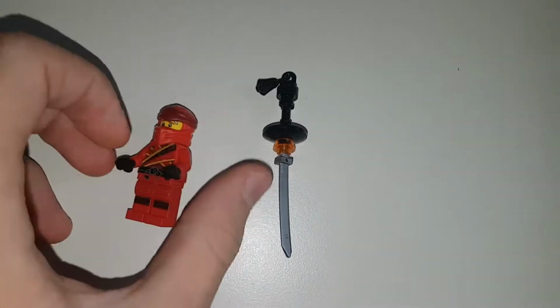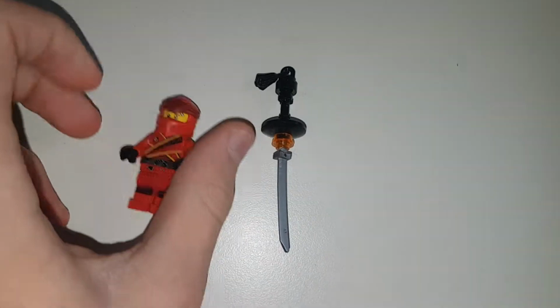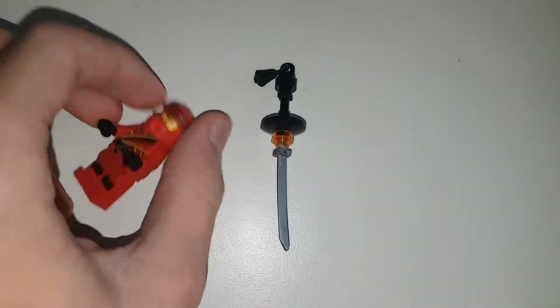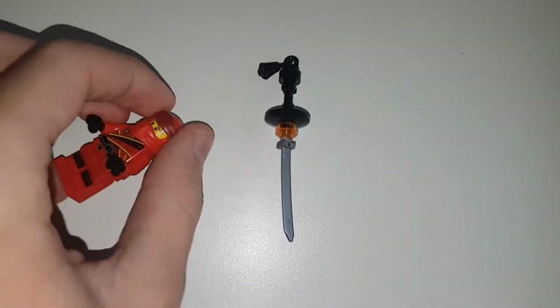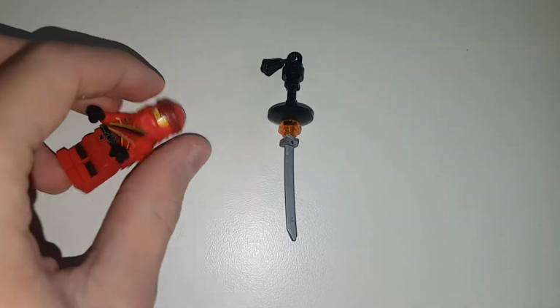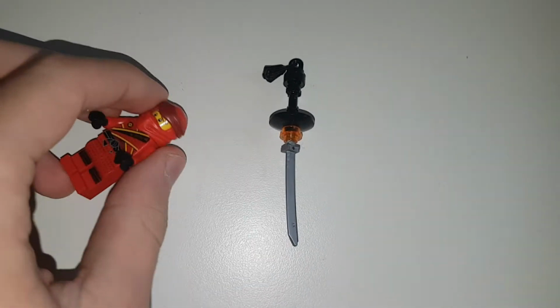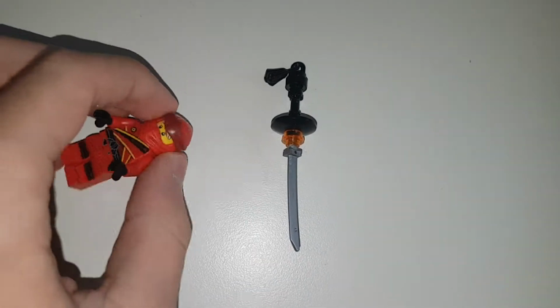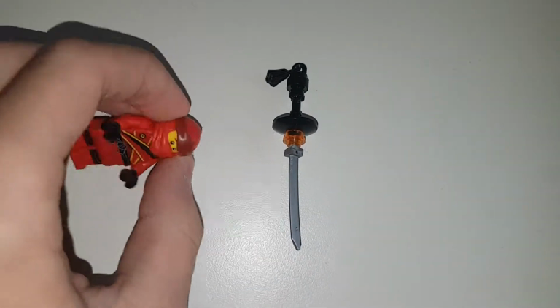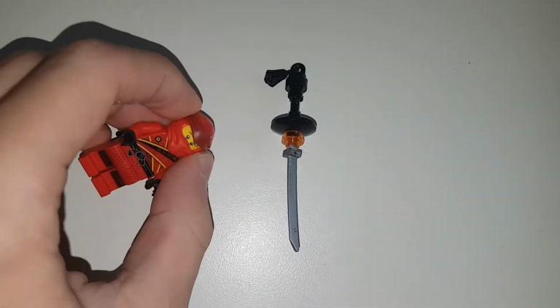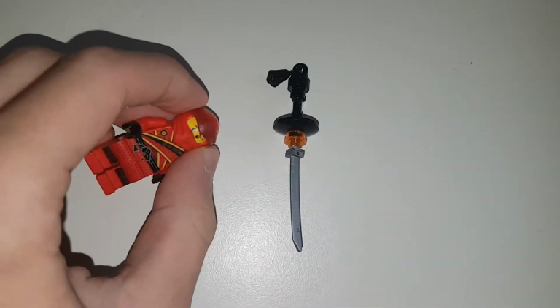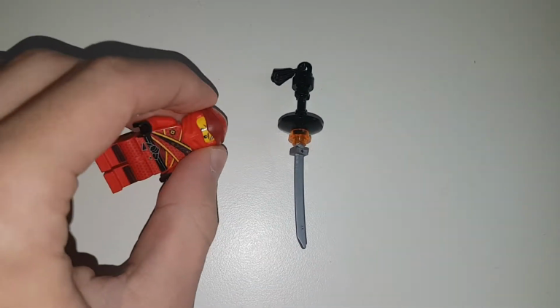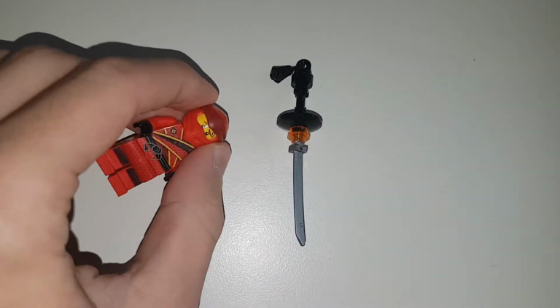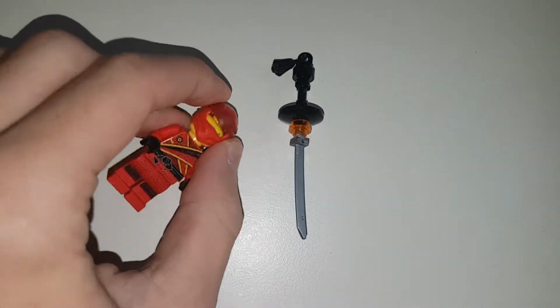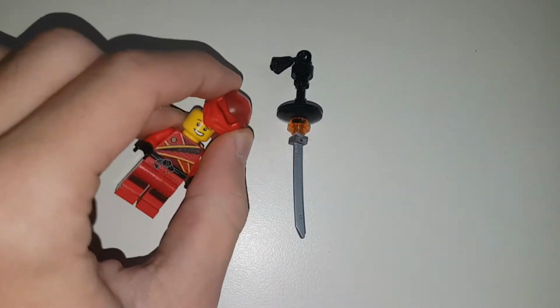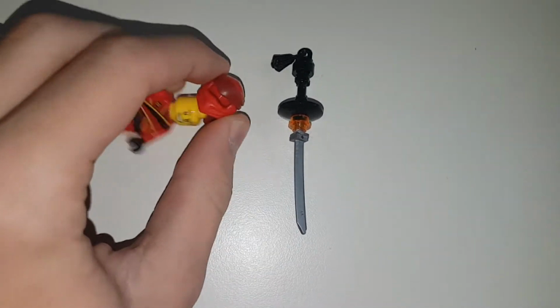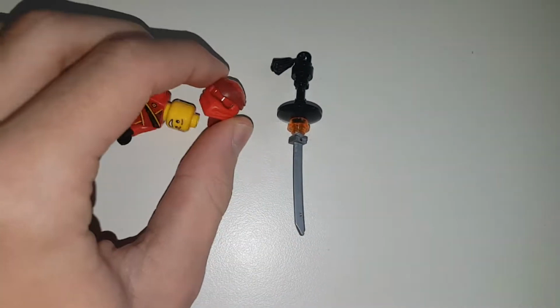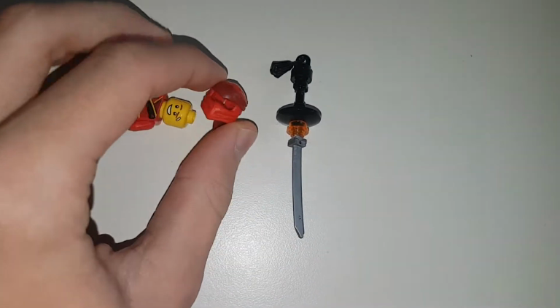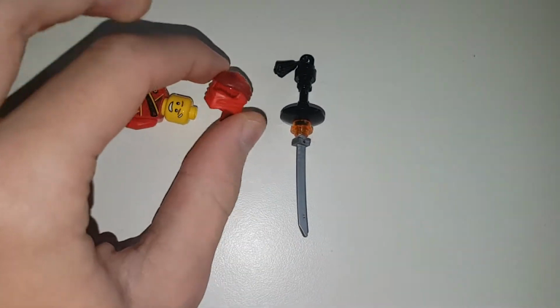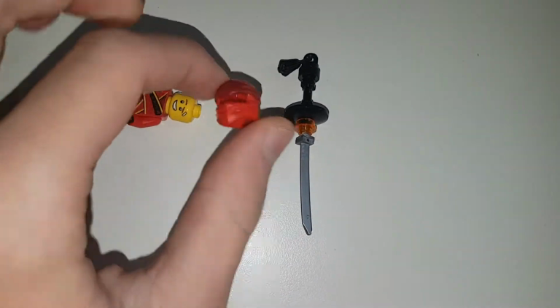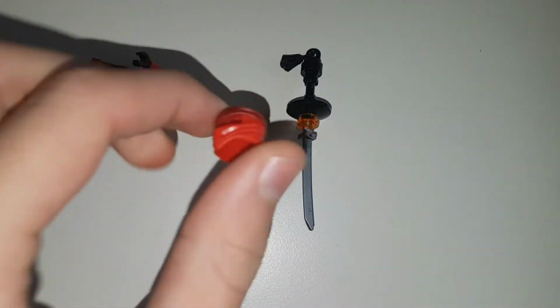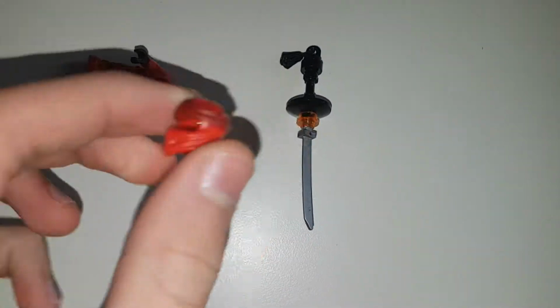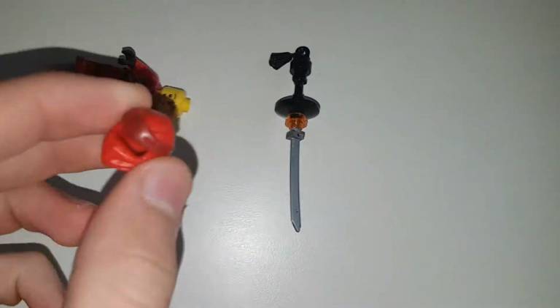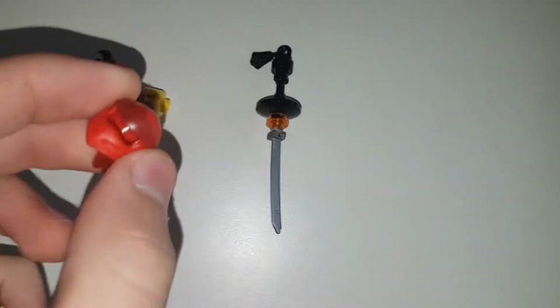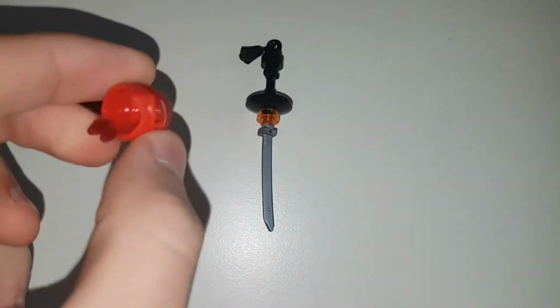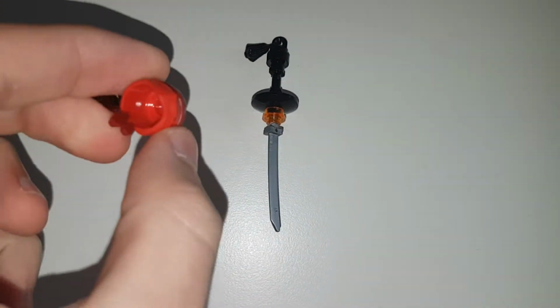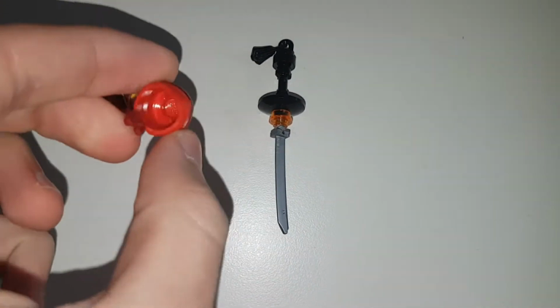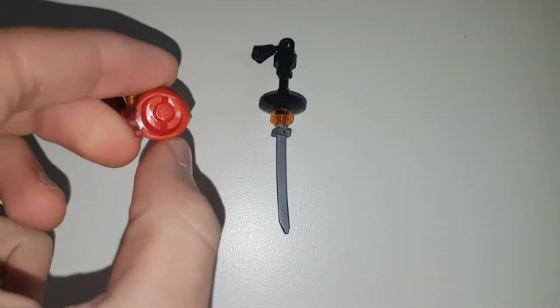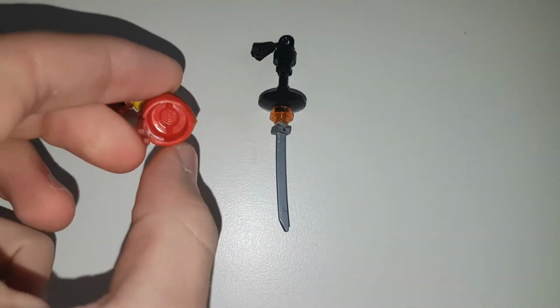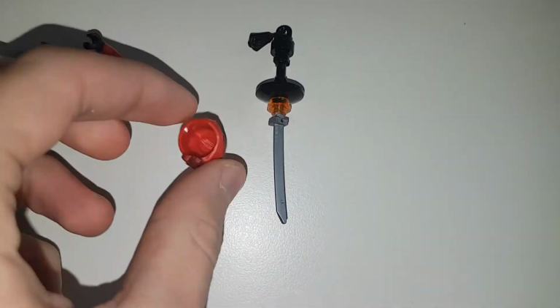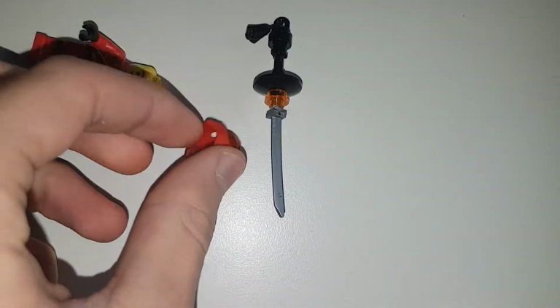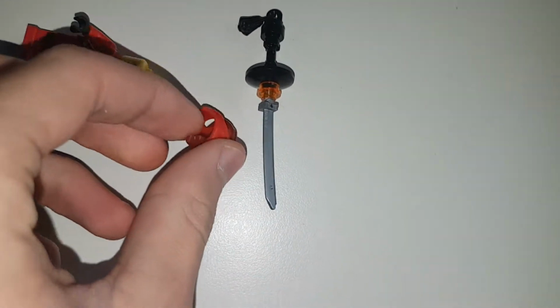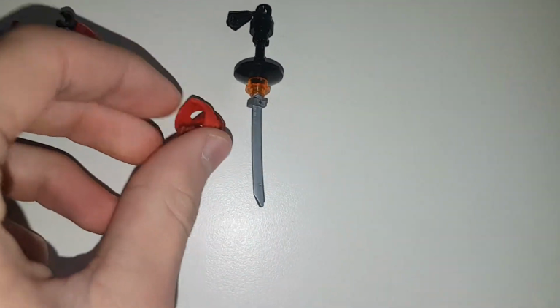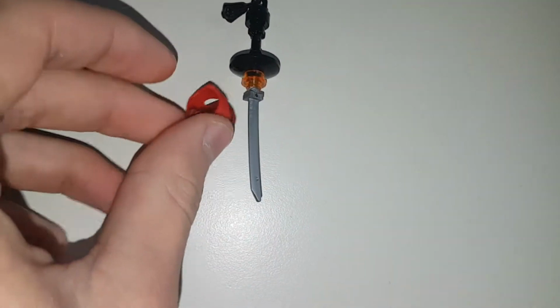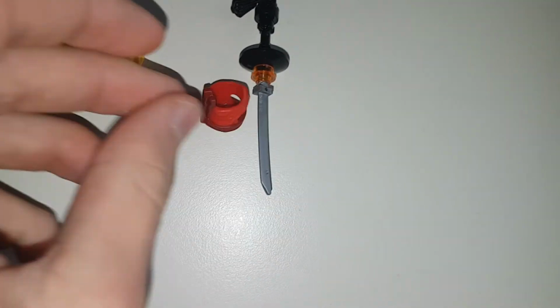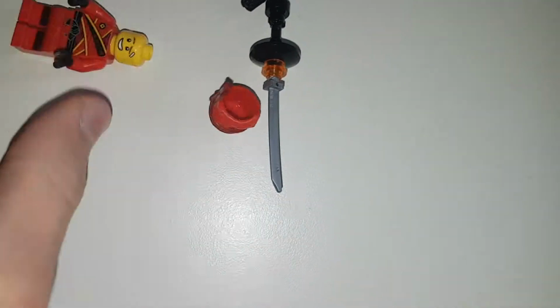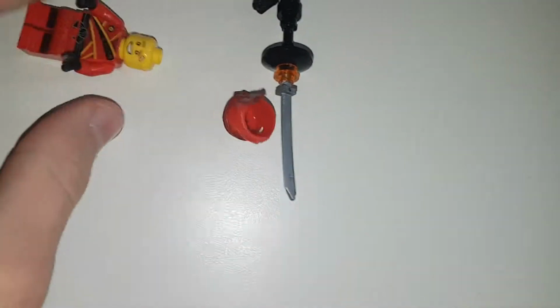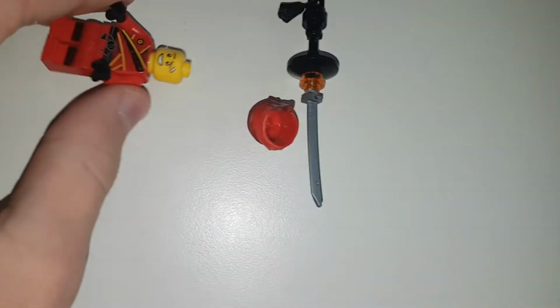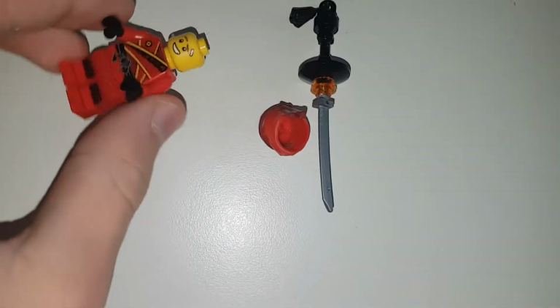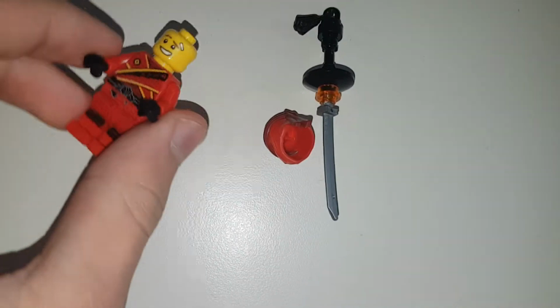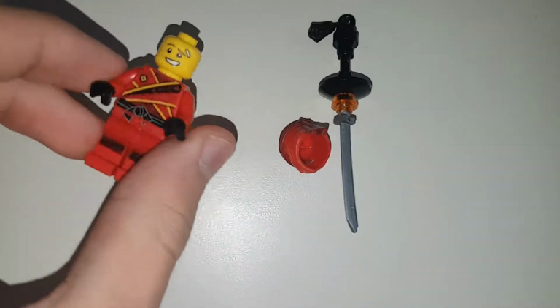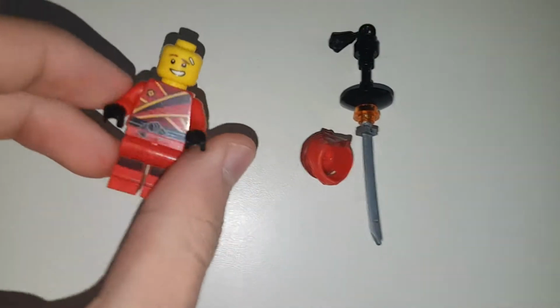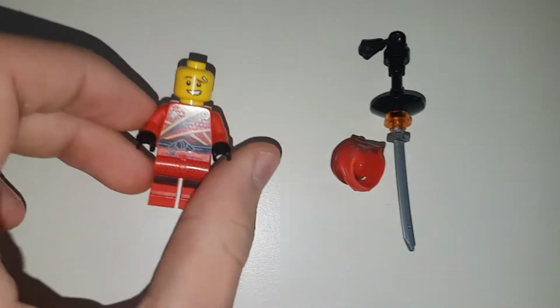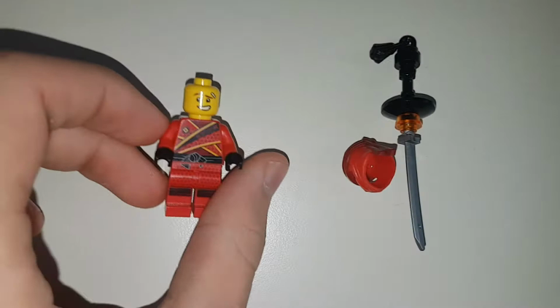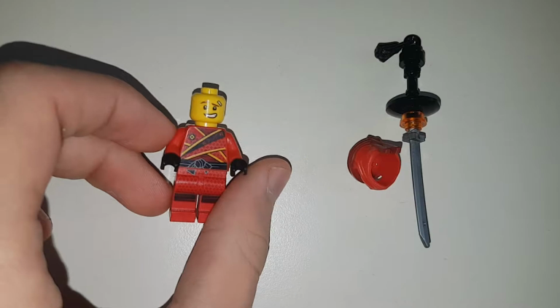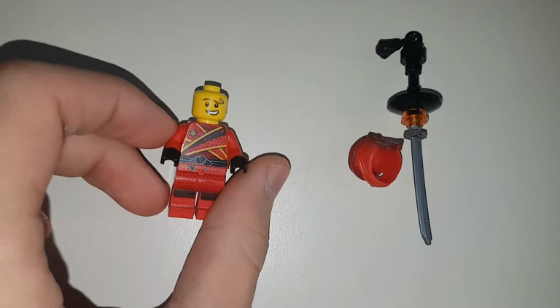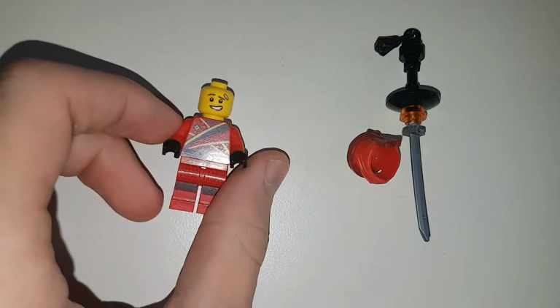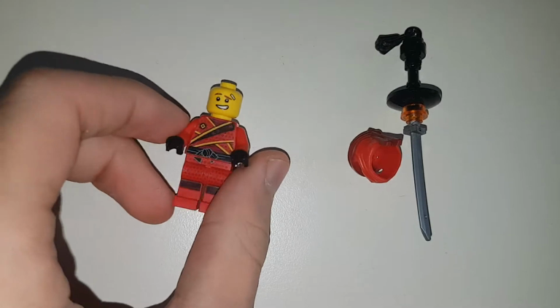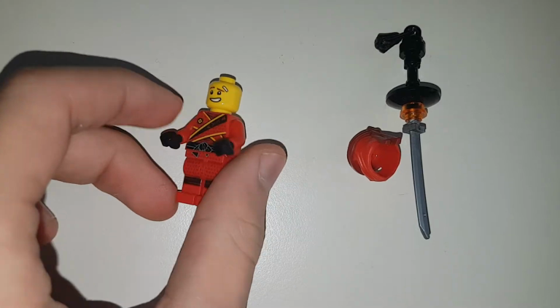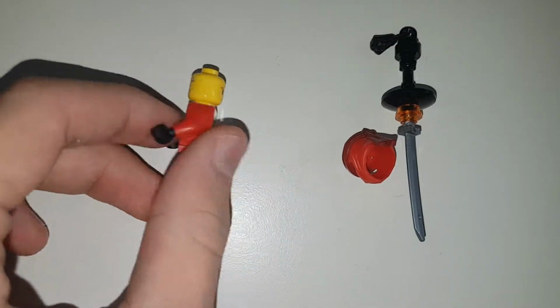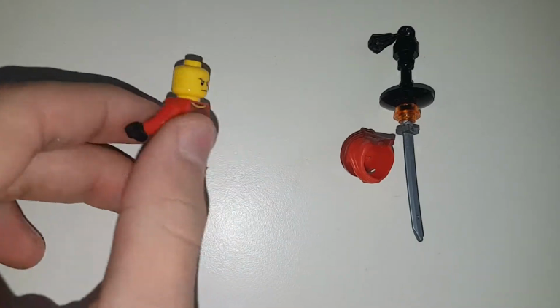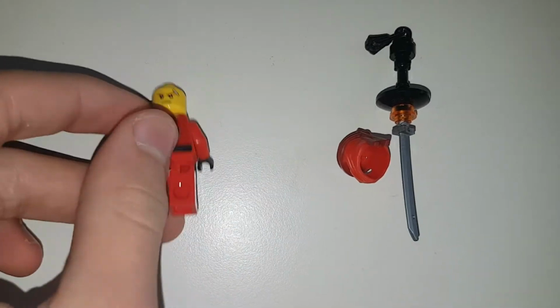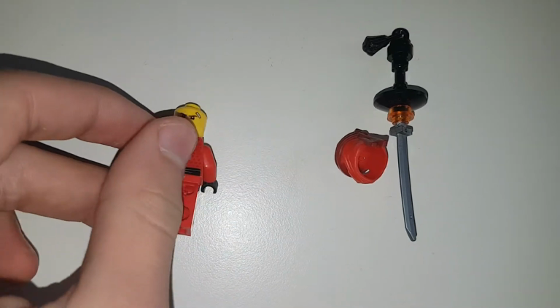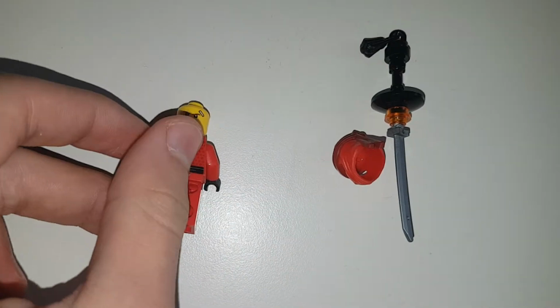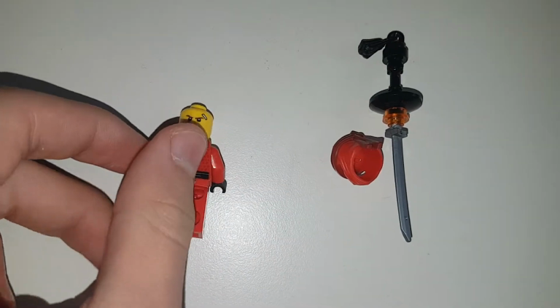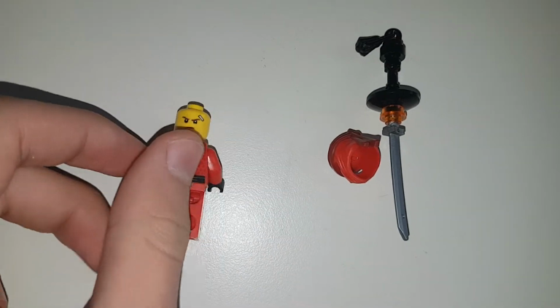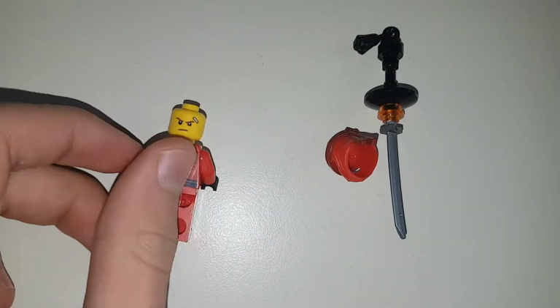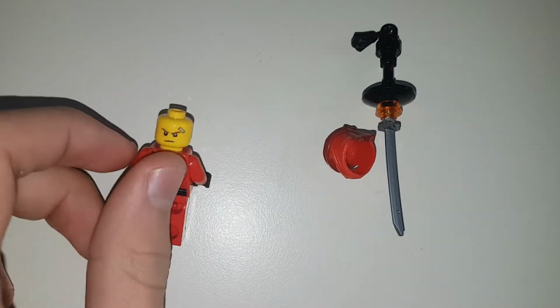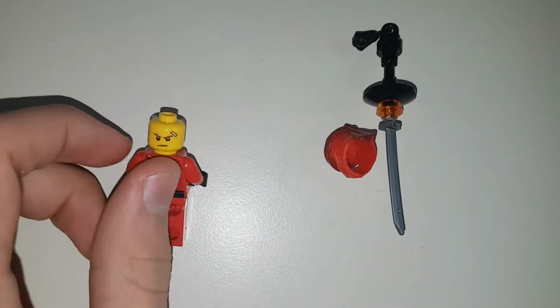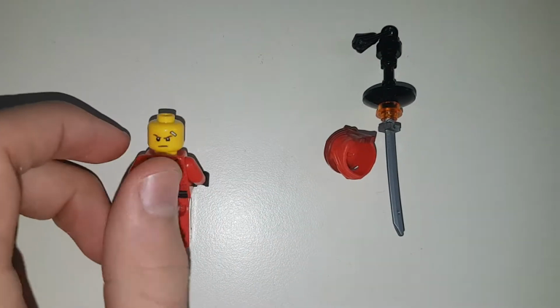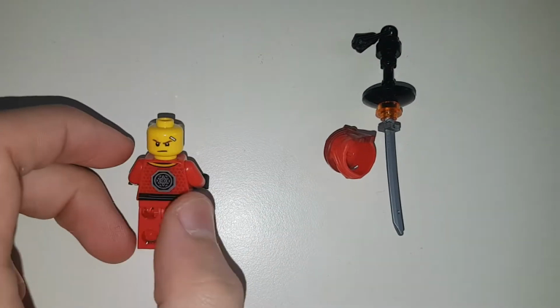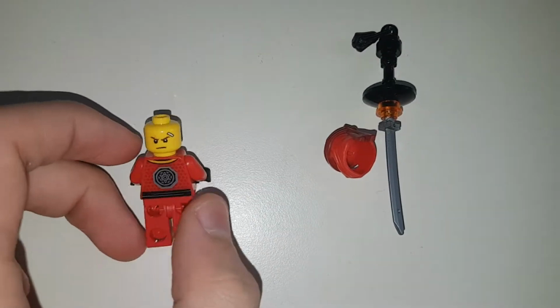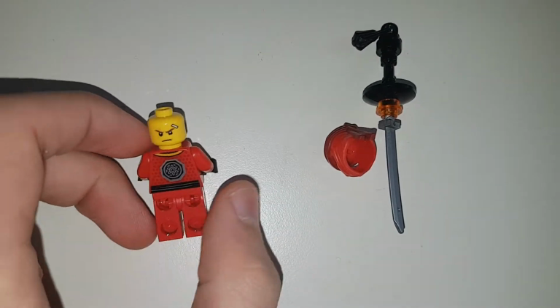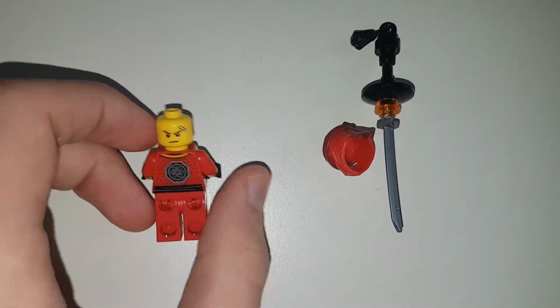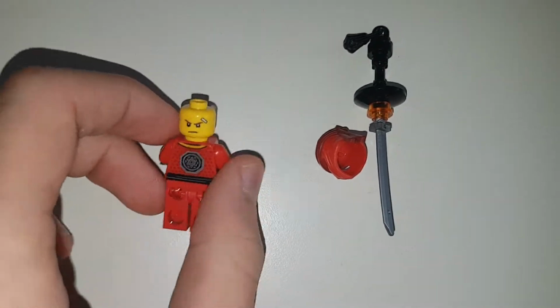If you take off the helmet, which is dual-moulded, you can see the headpiece where he's happy and the other one where he's angry.